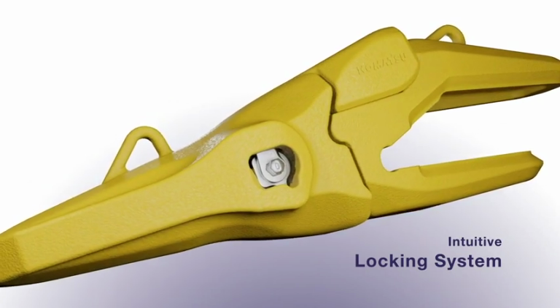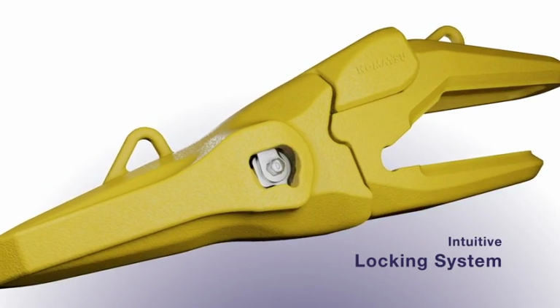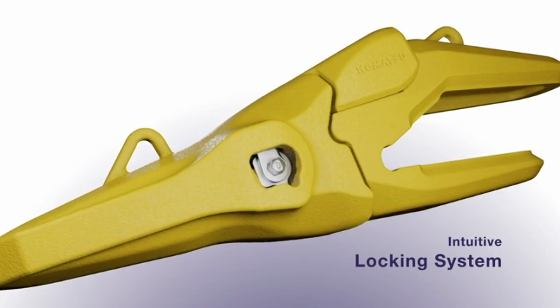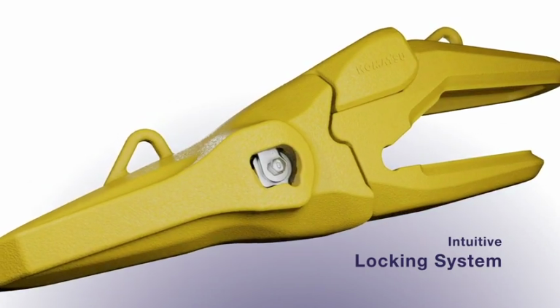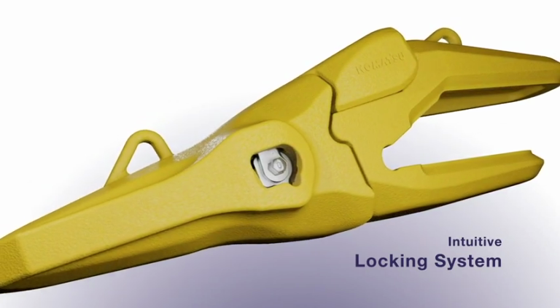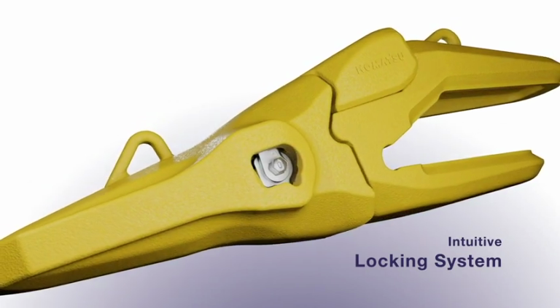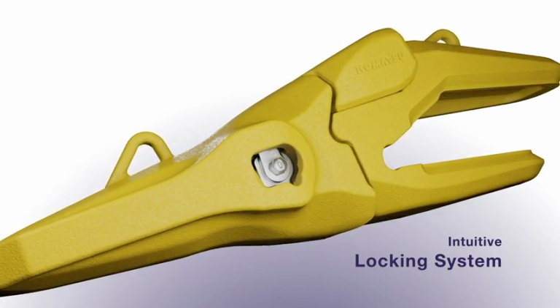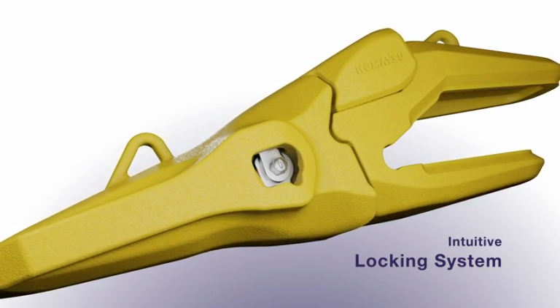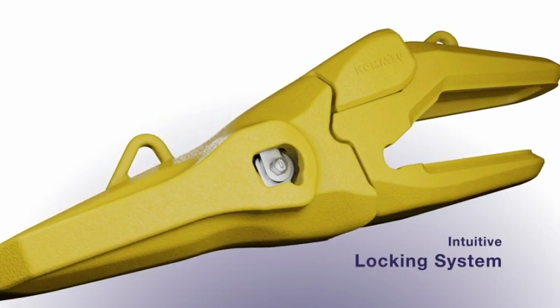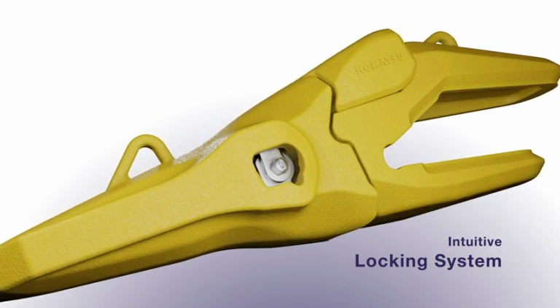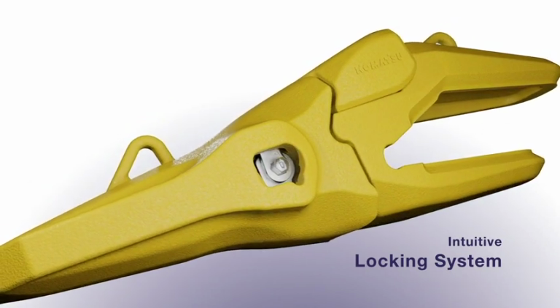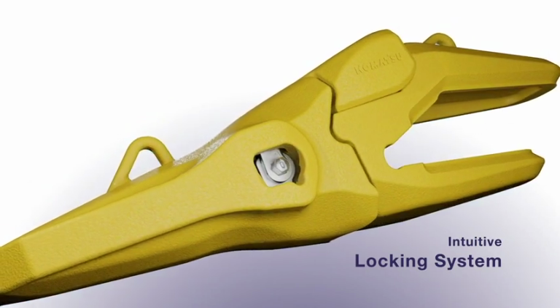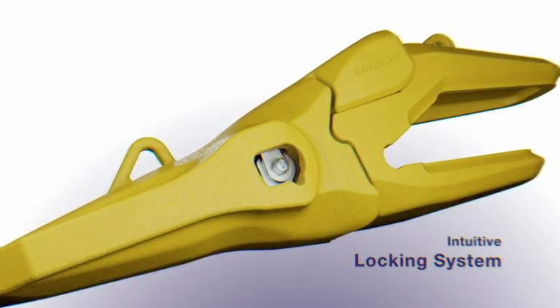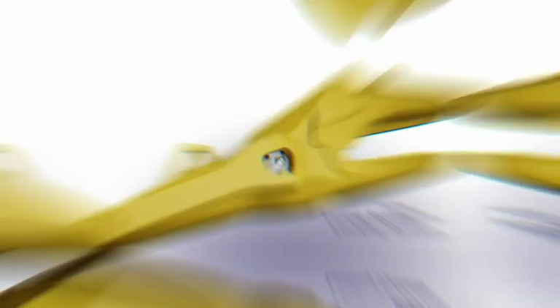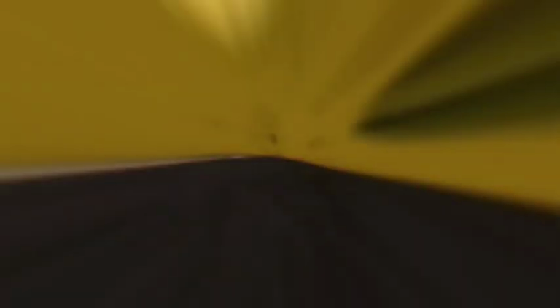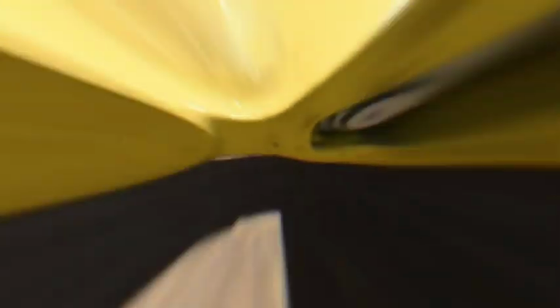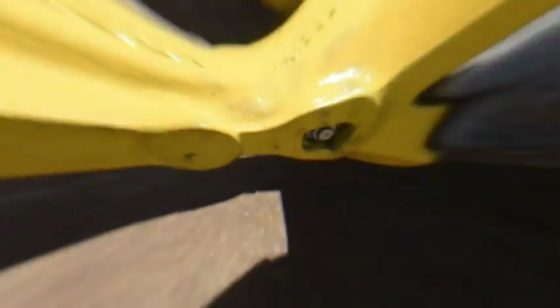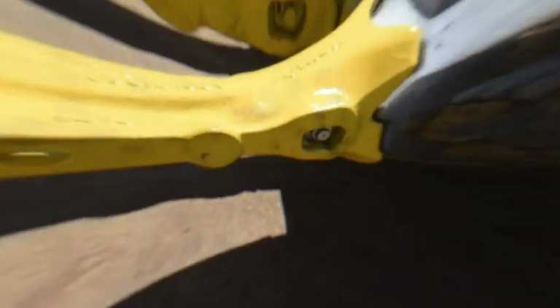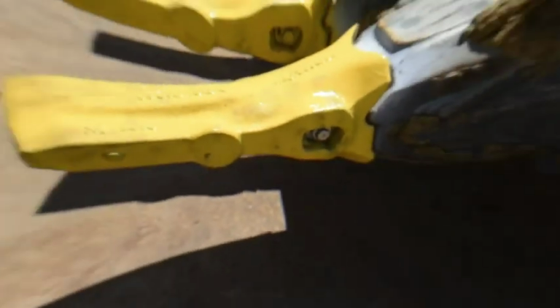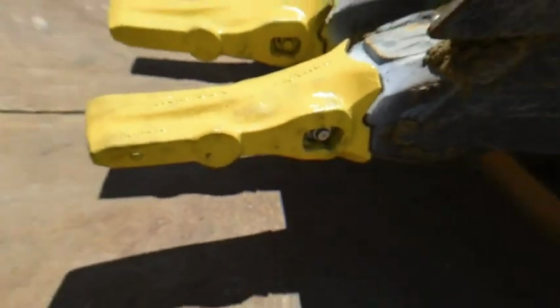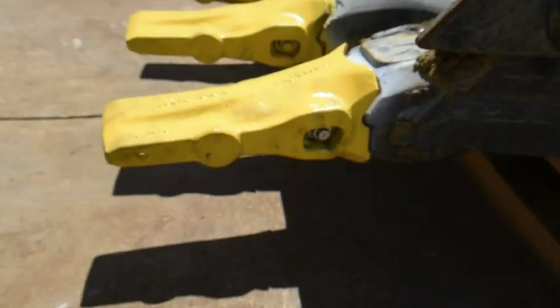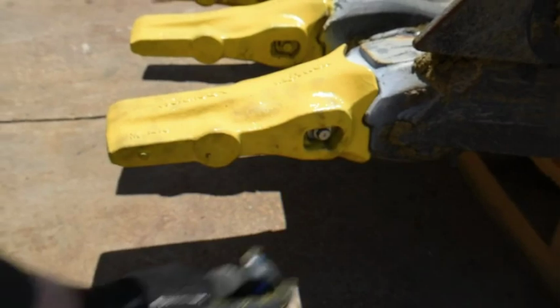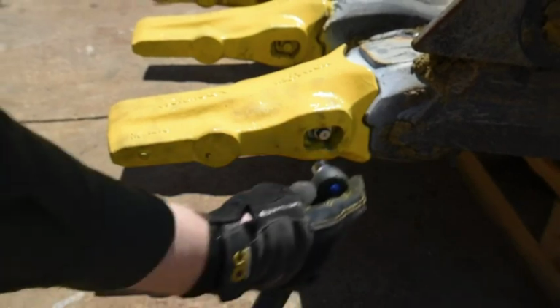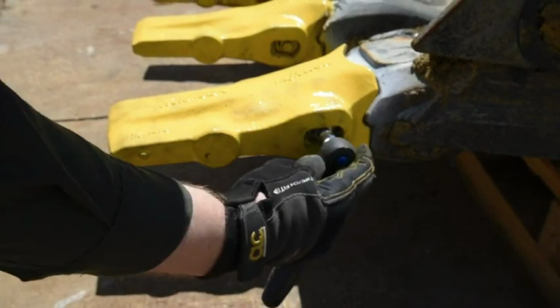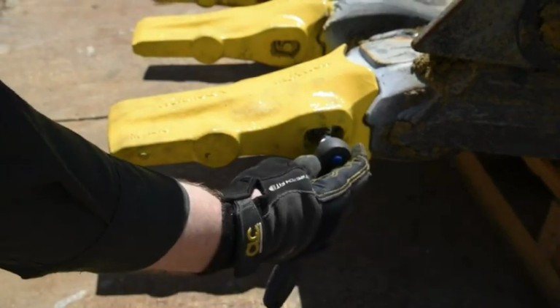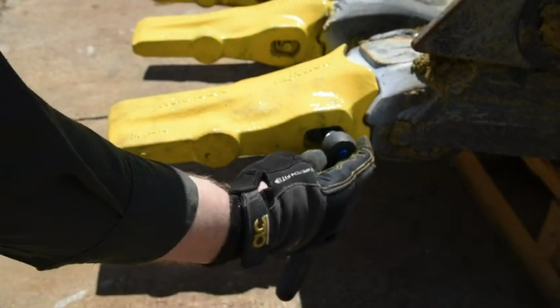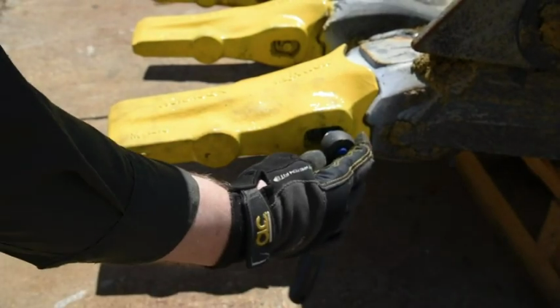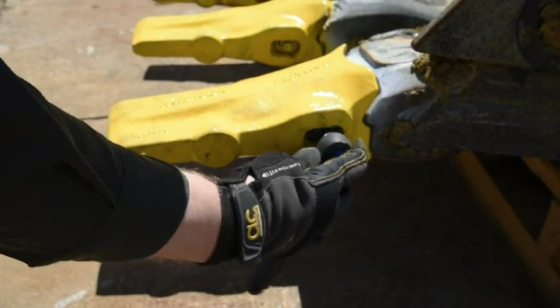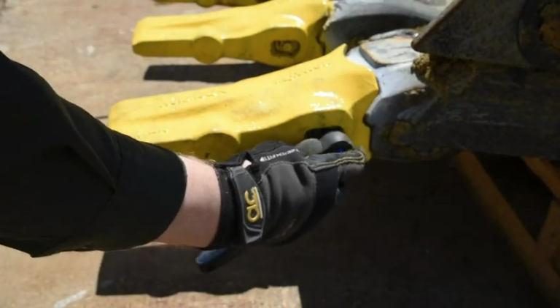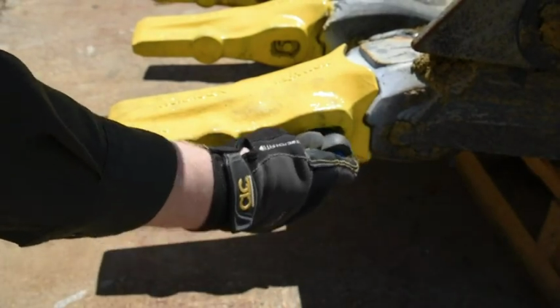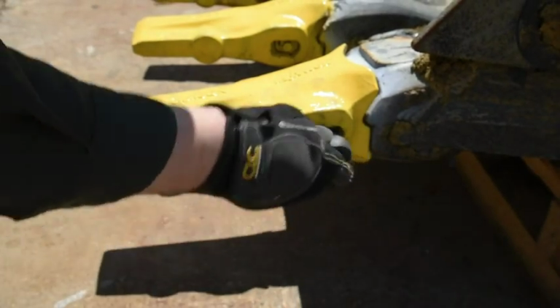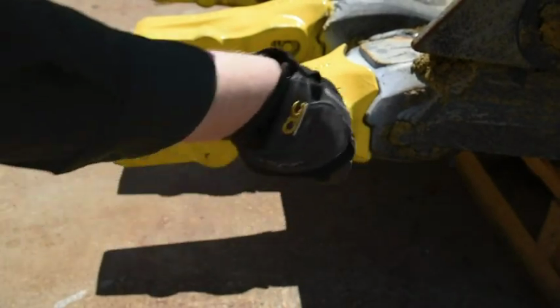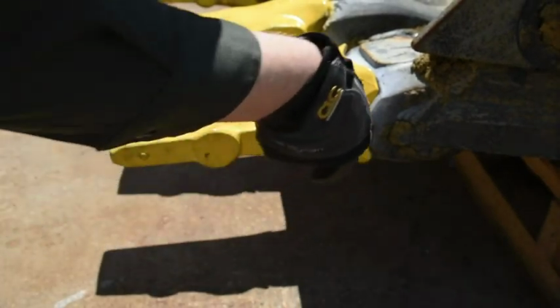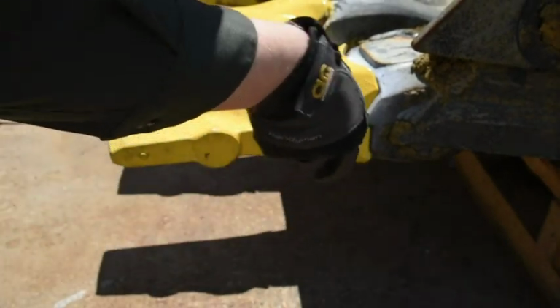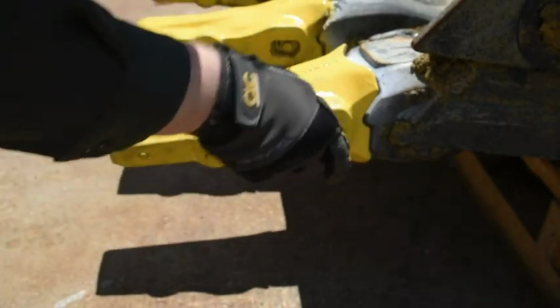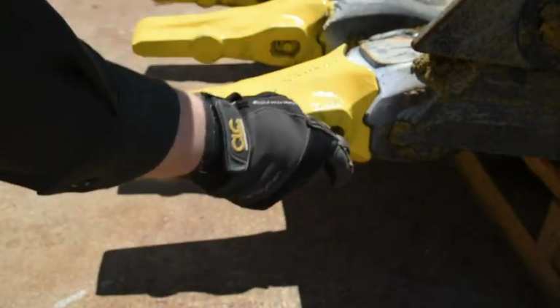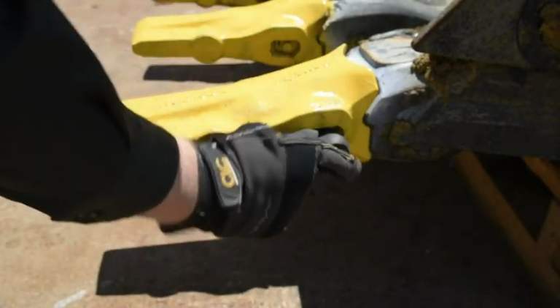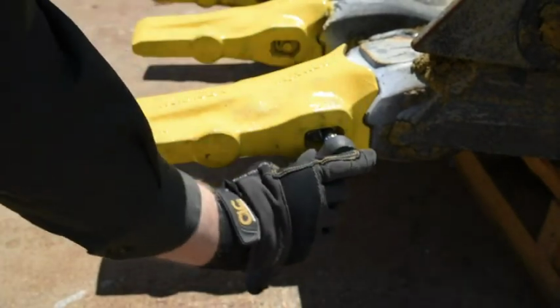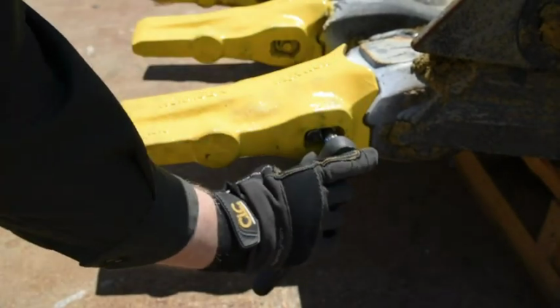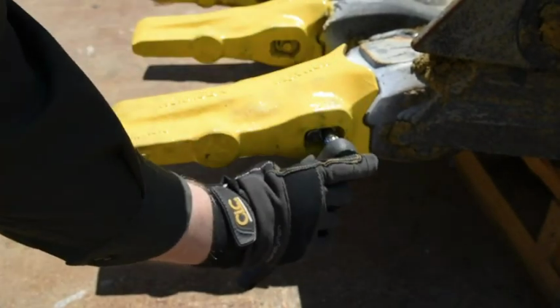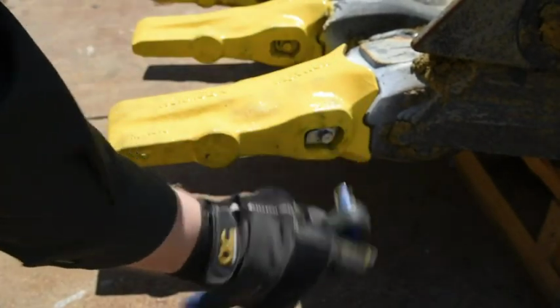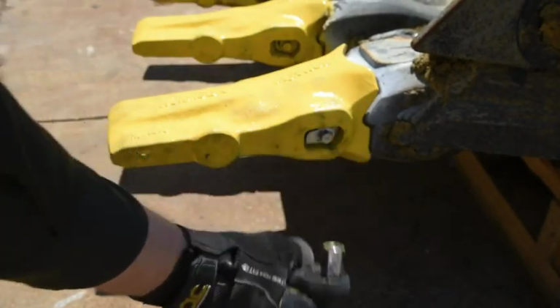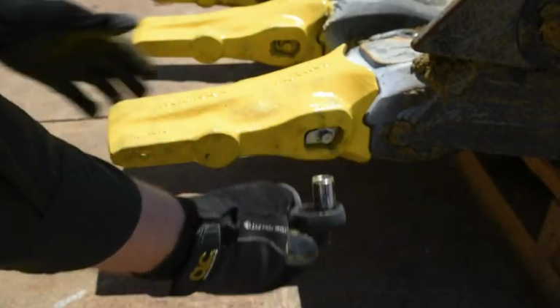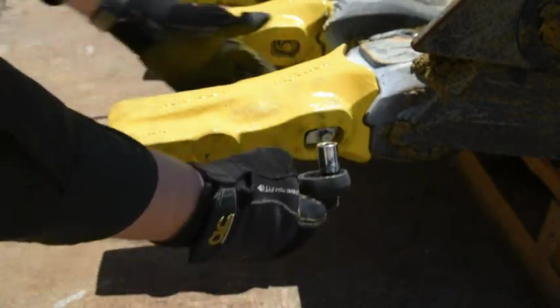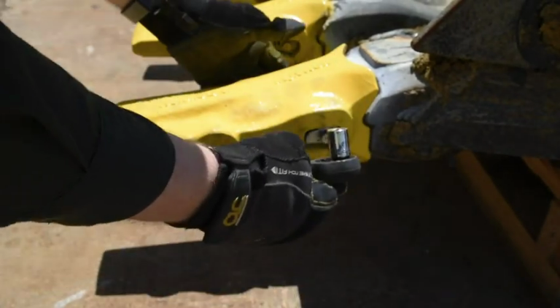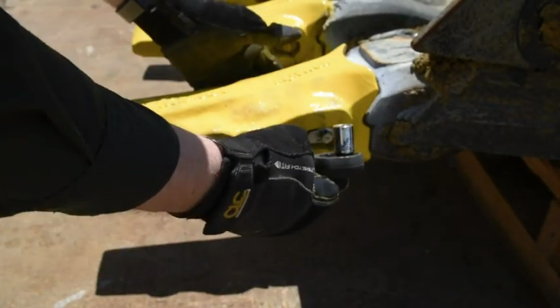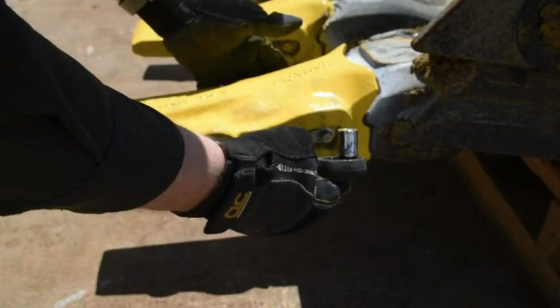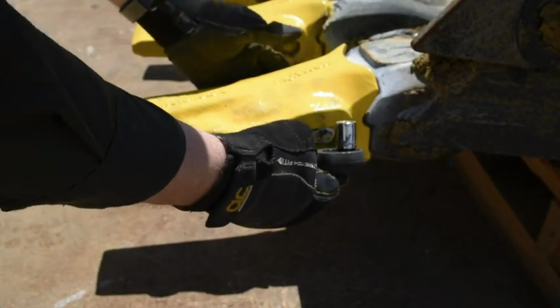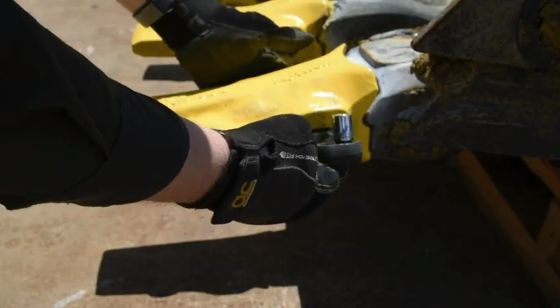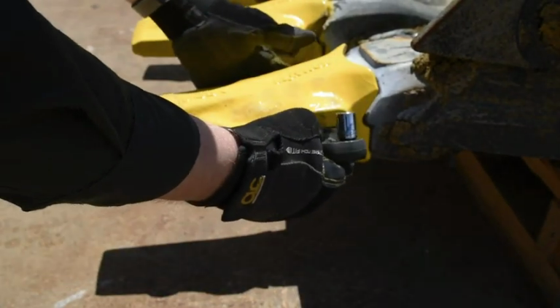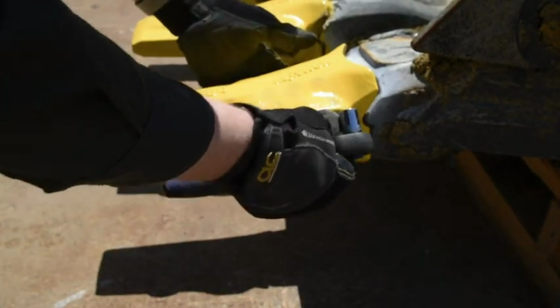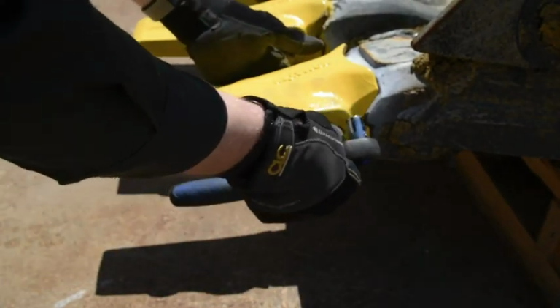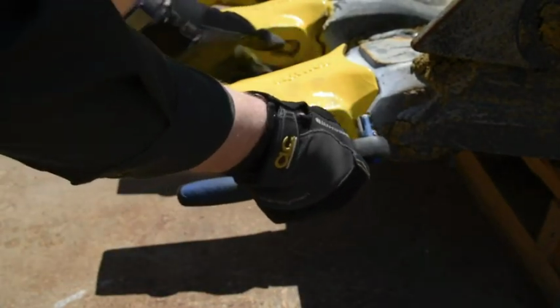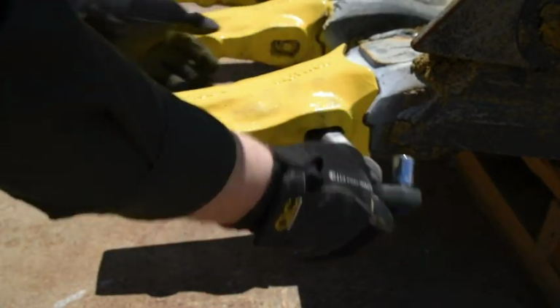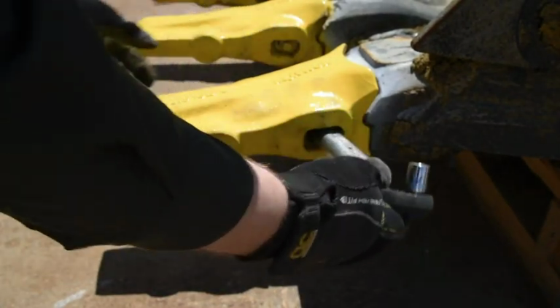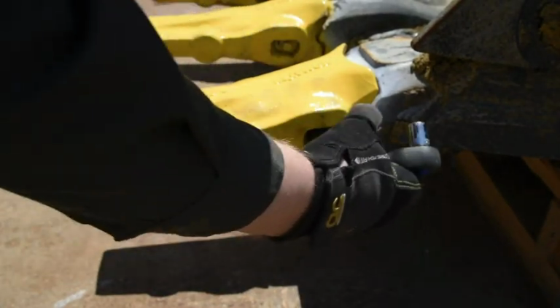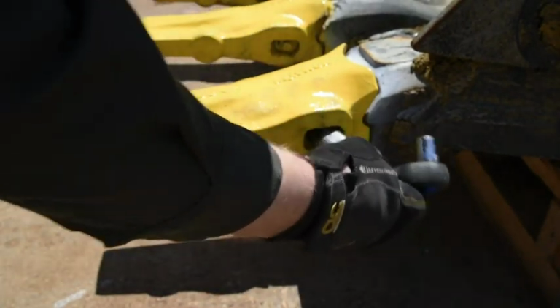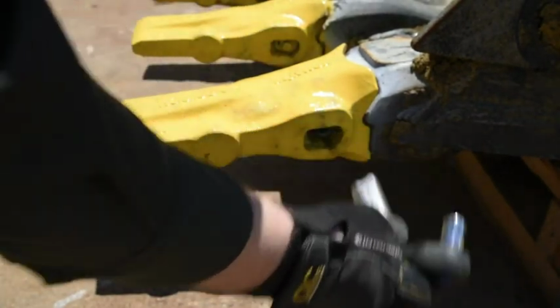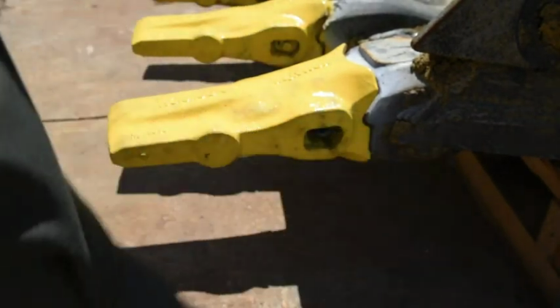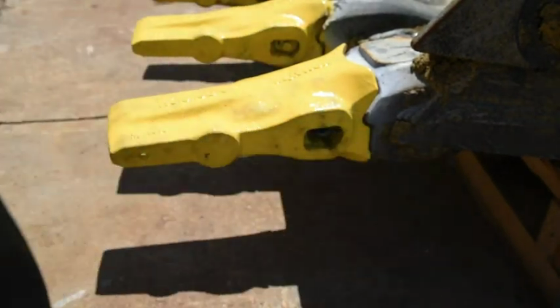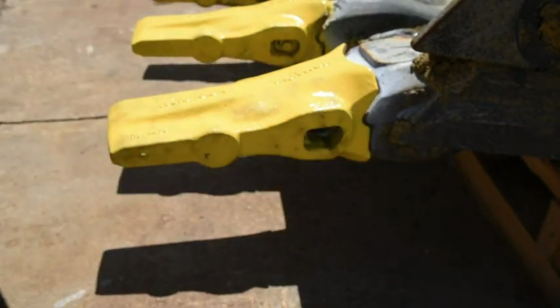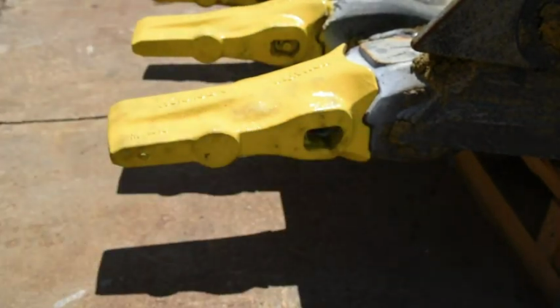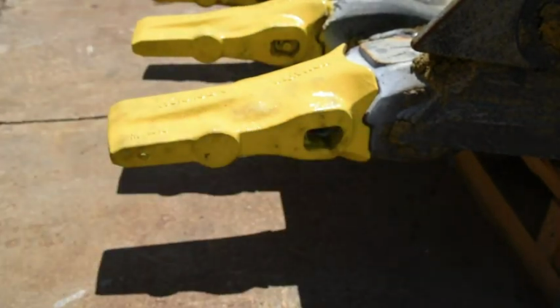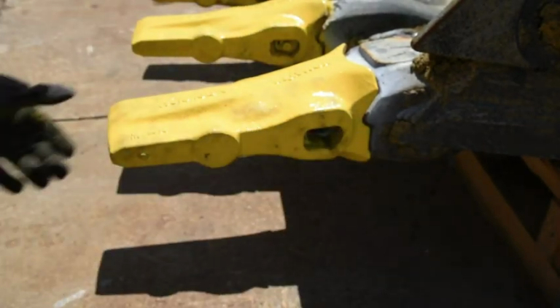We went so far as to add a push-out feature to help dislodge the fastener when the pin is unlocked, to simplify the process of changing teeth.